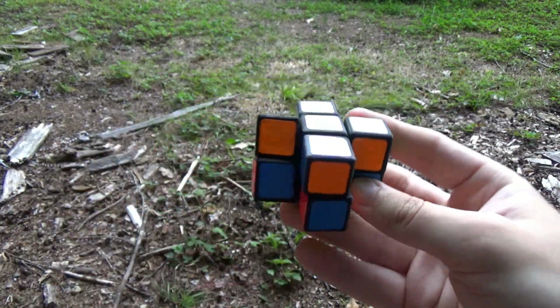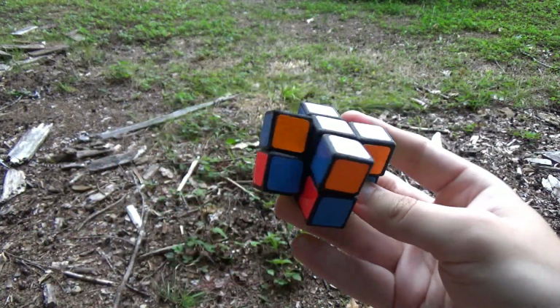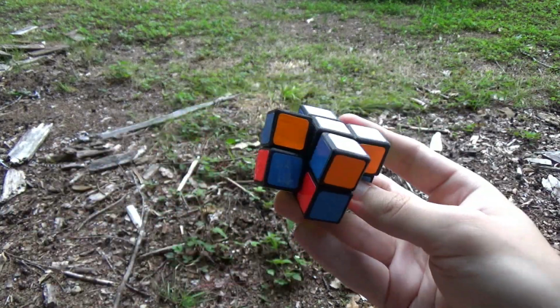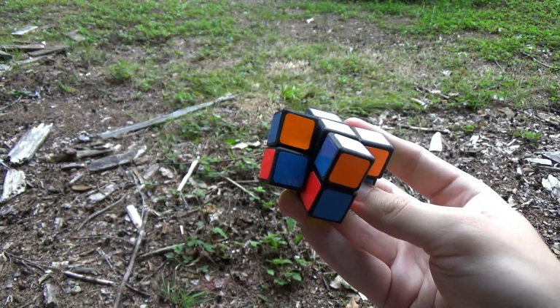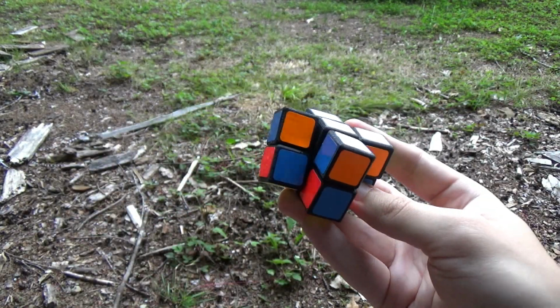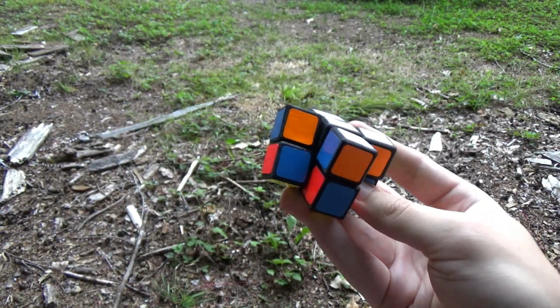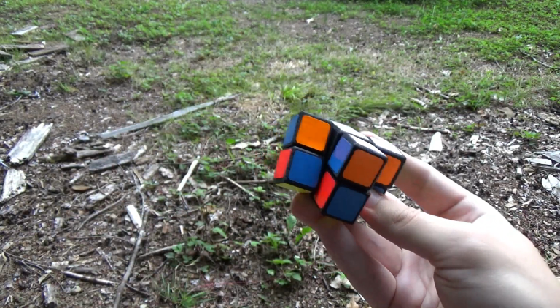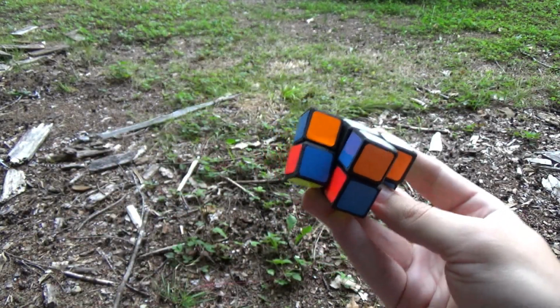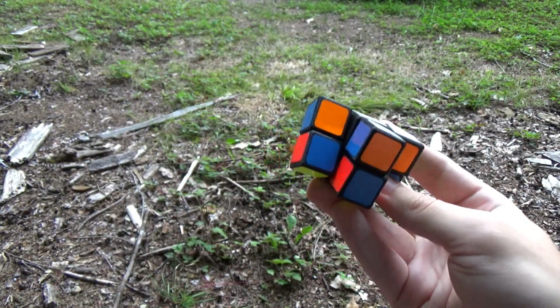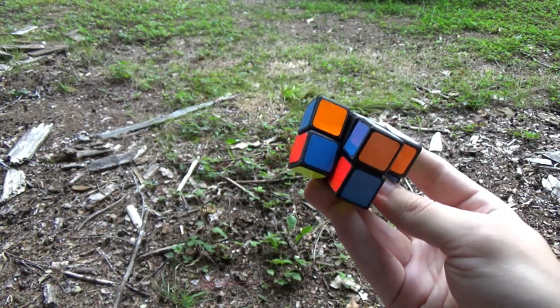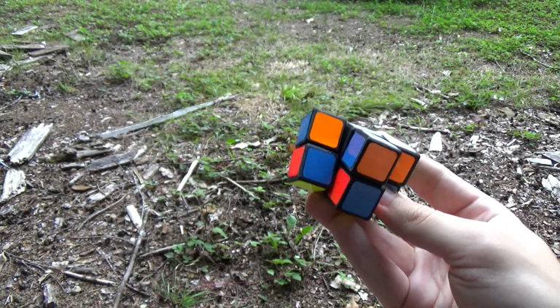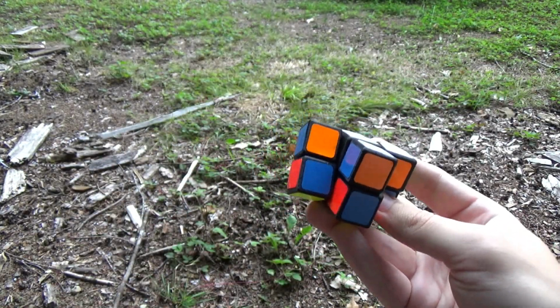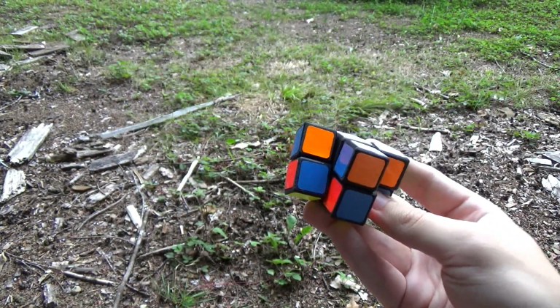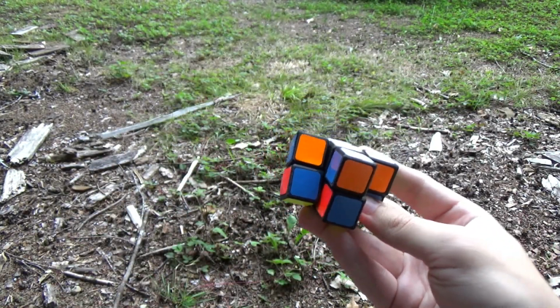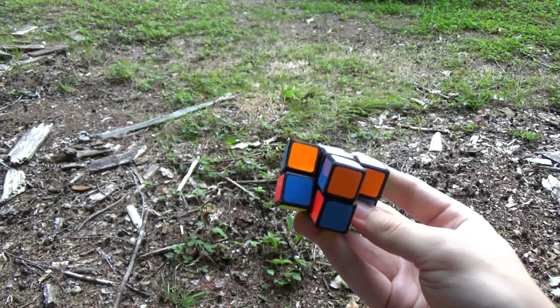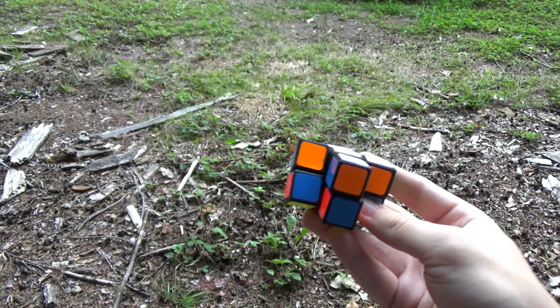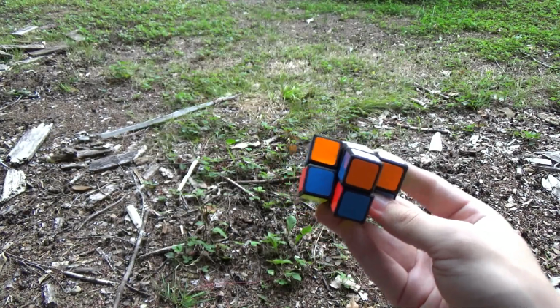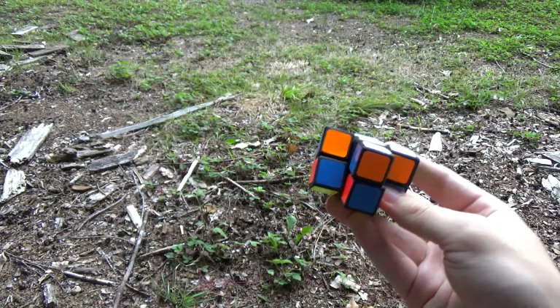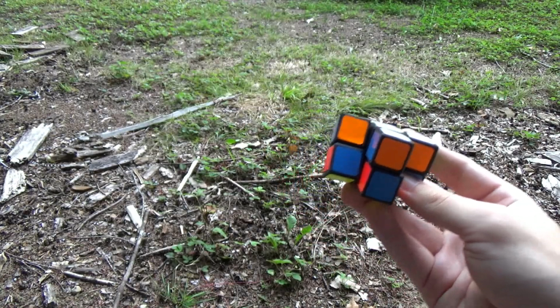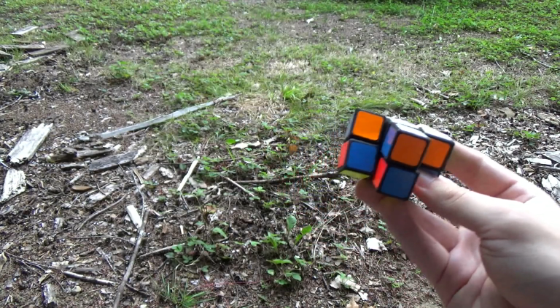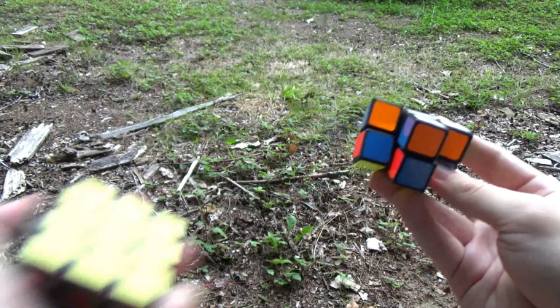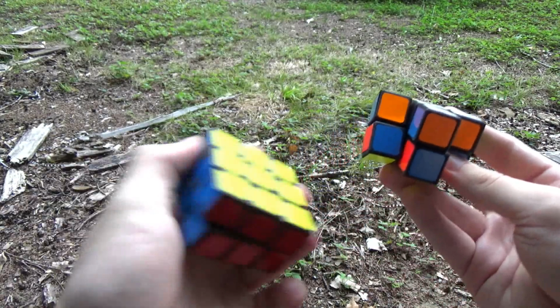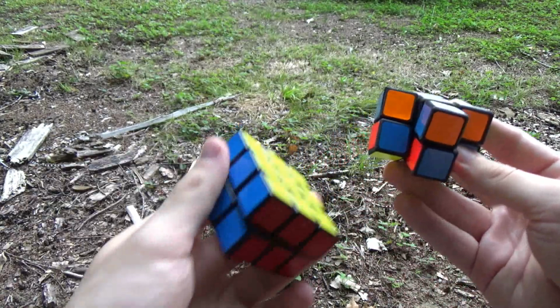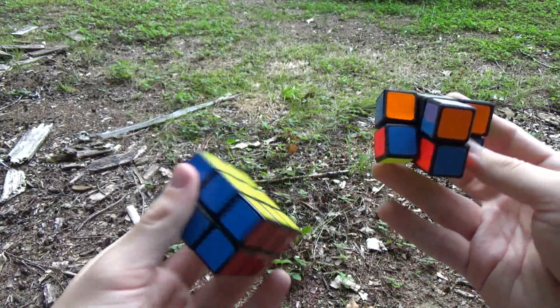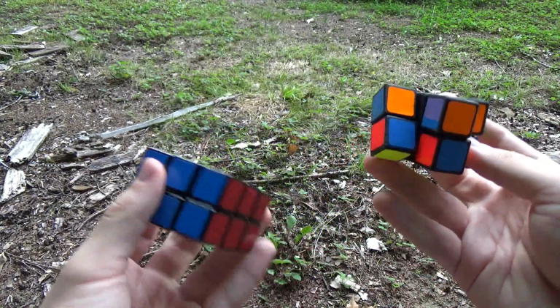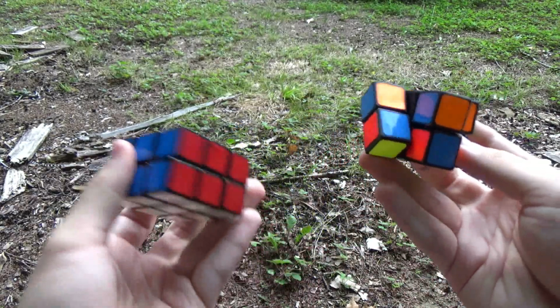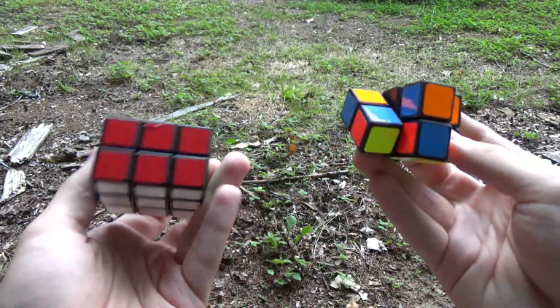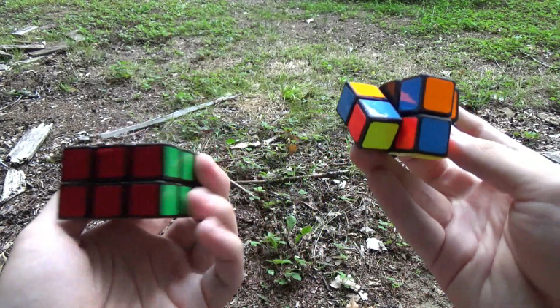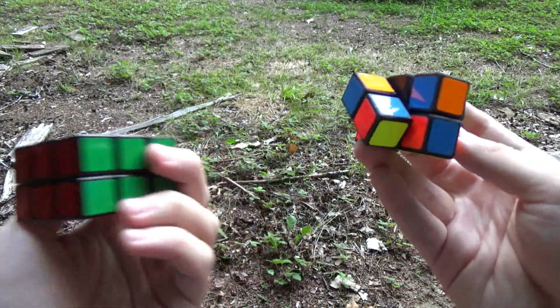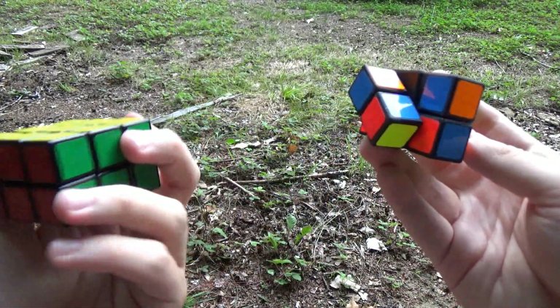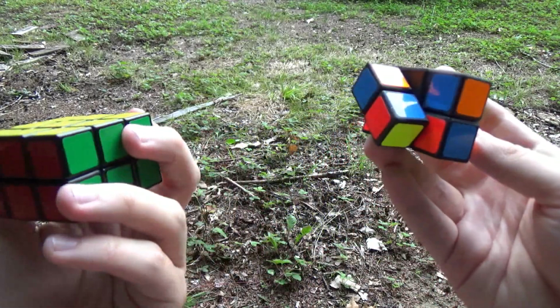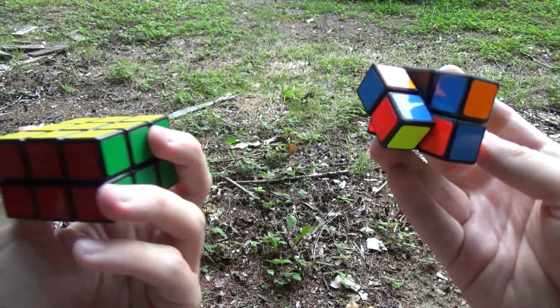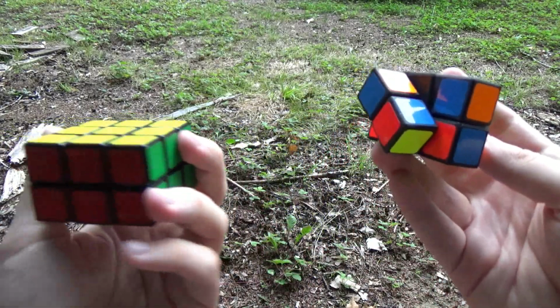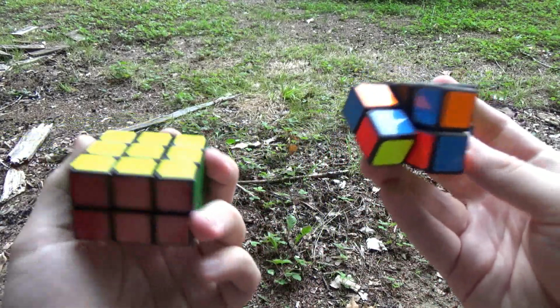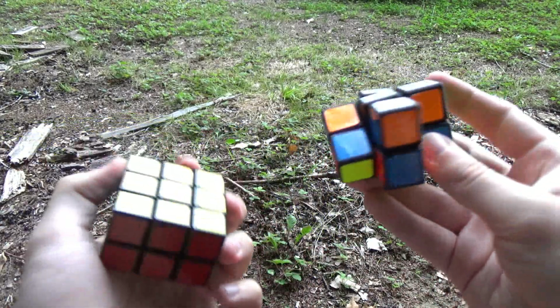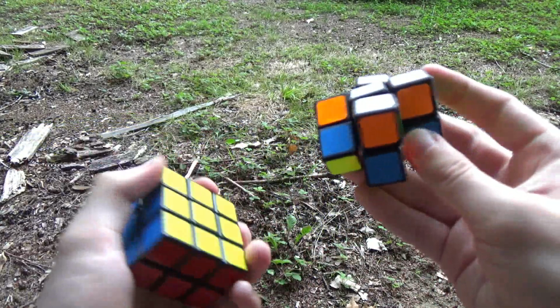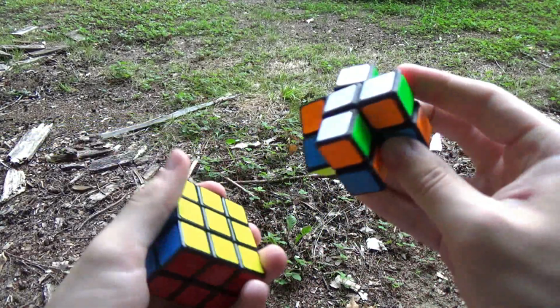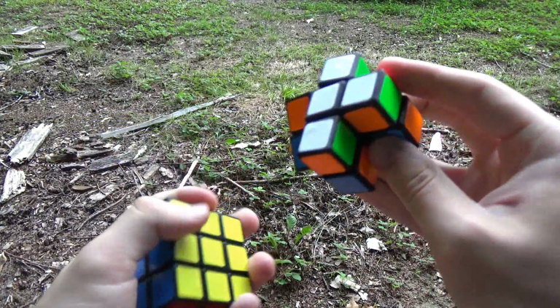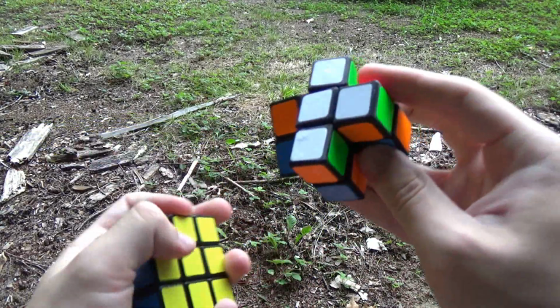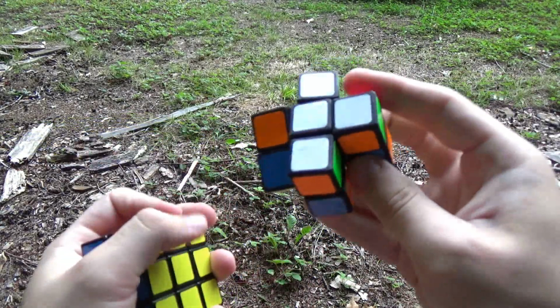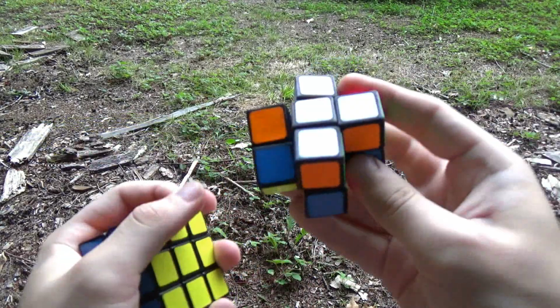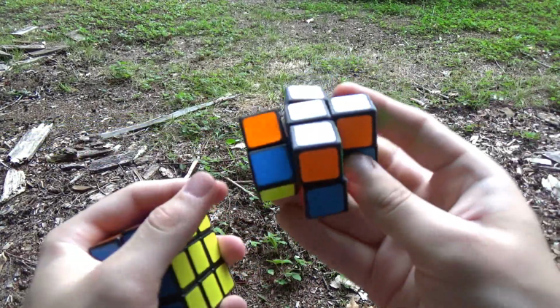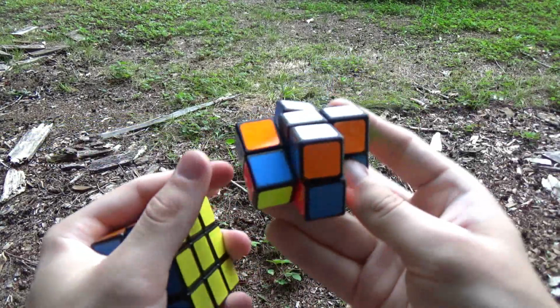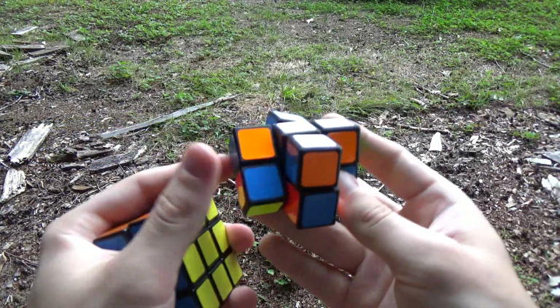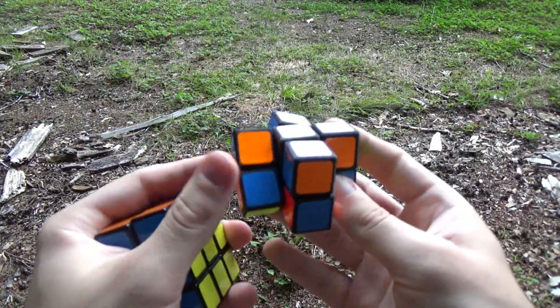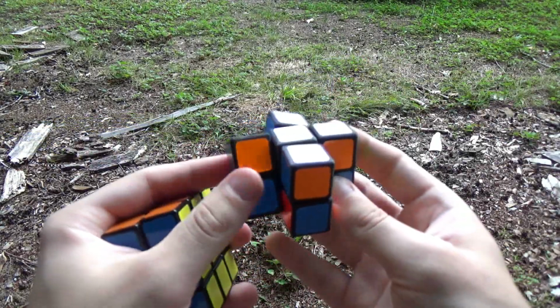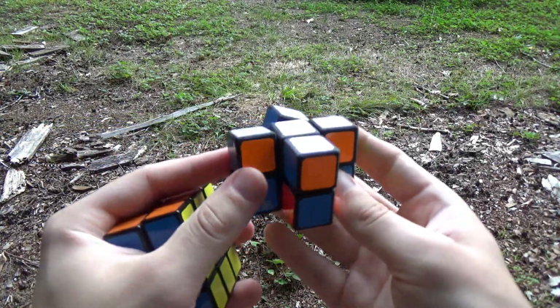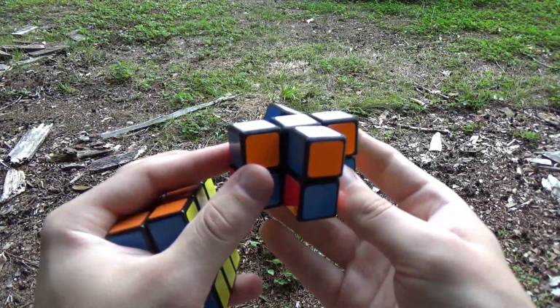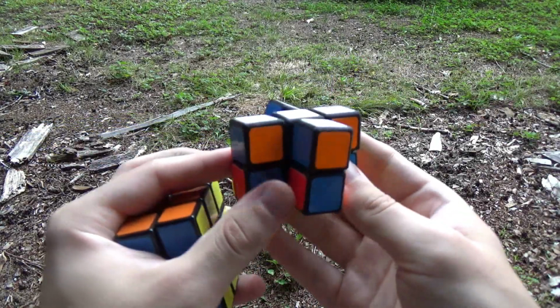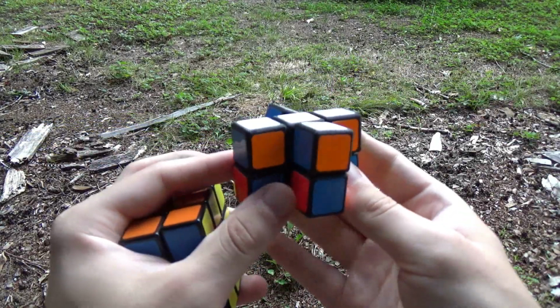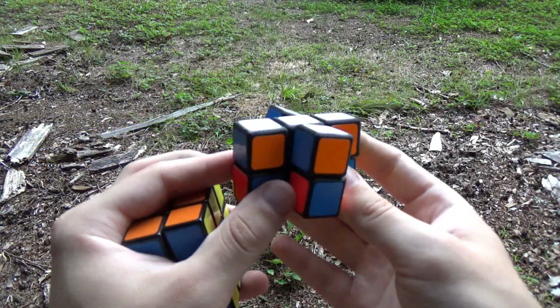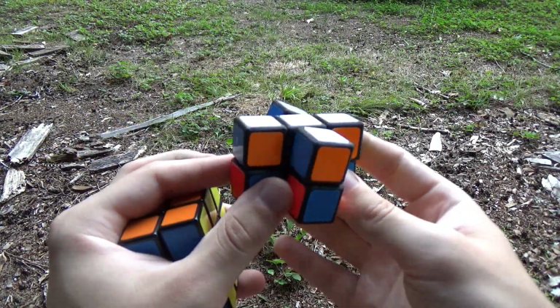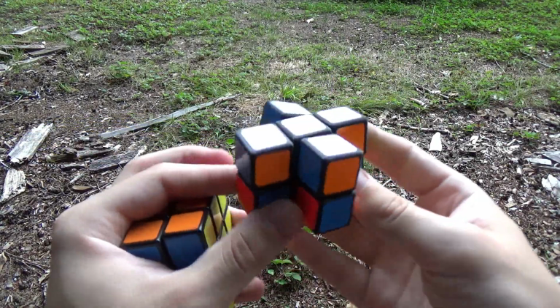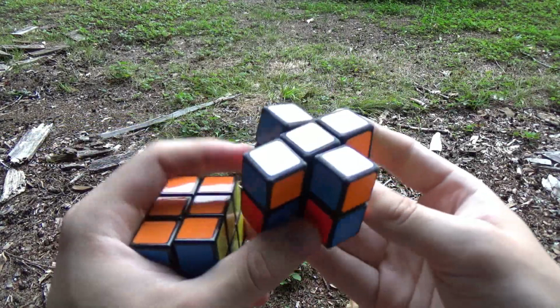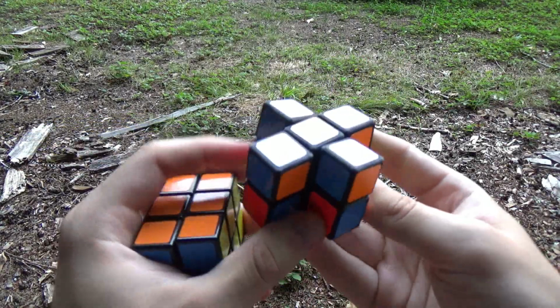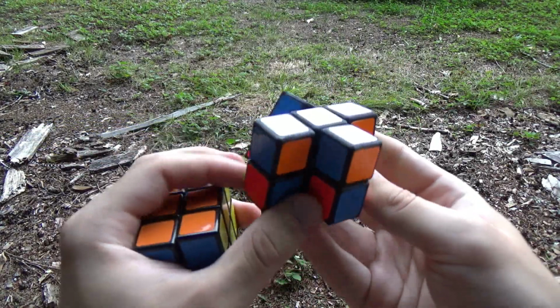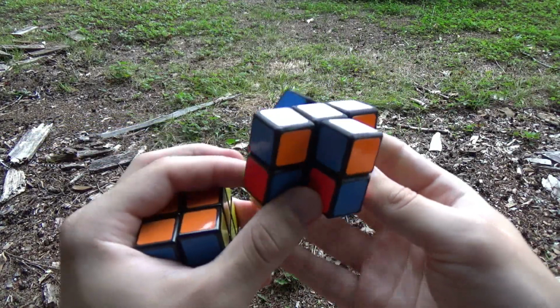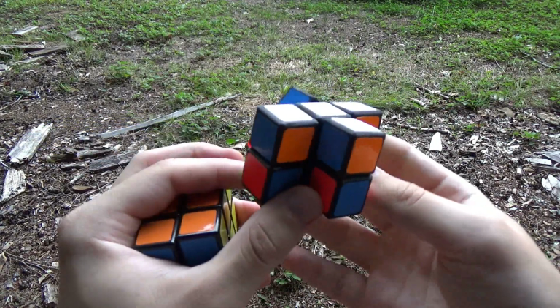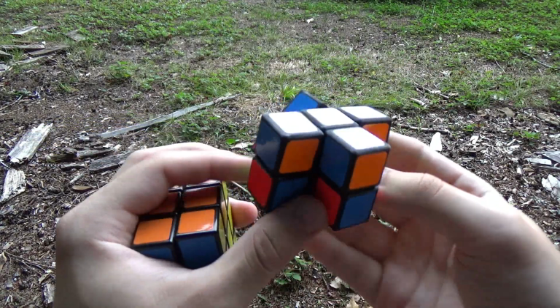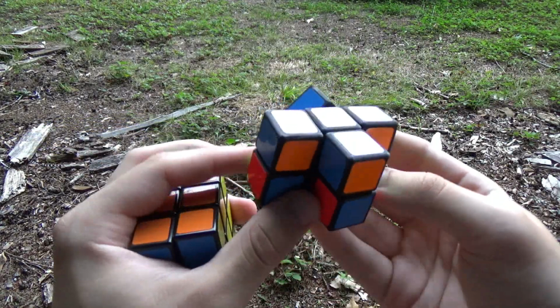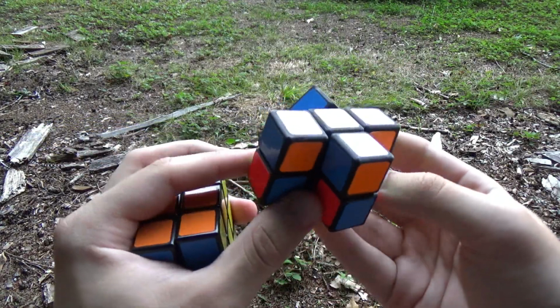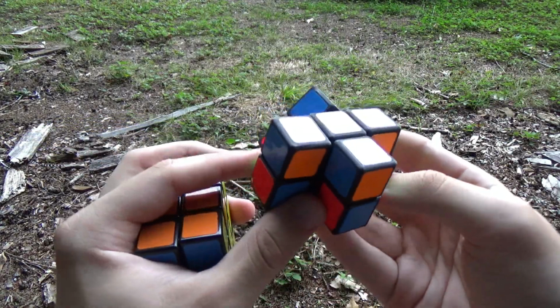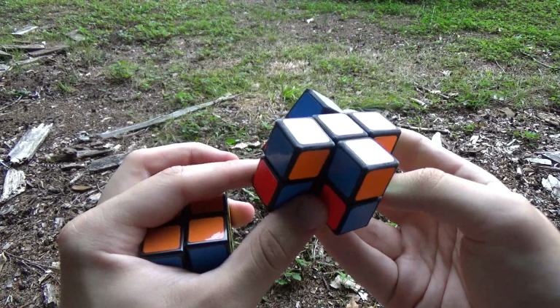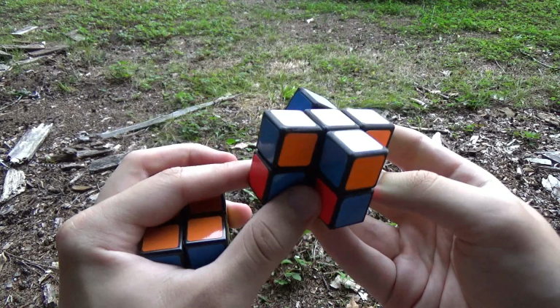Overall, even compared to this 3x3x2, the sticker shades are just really popping, in my opinion.